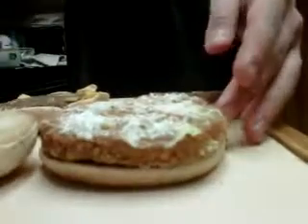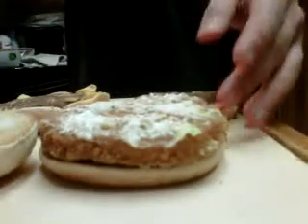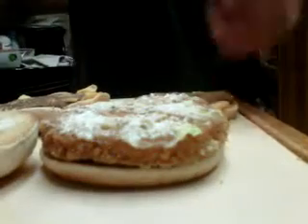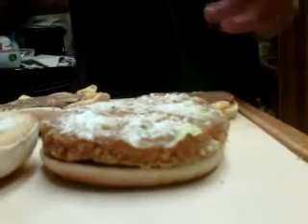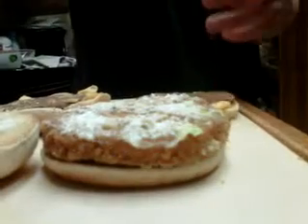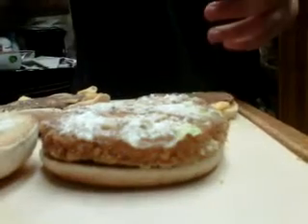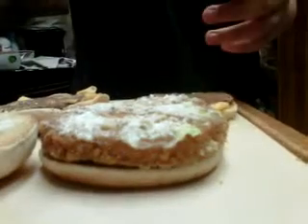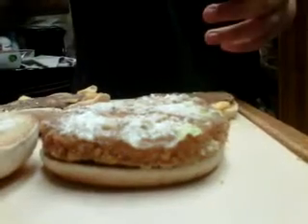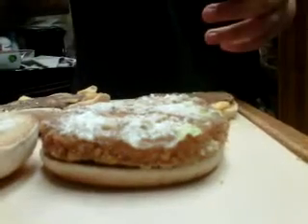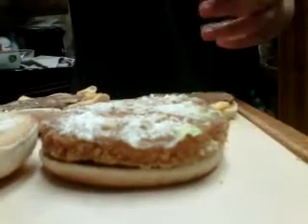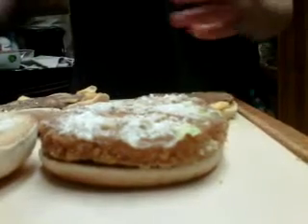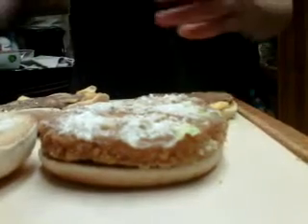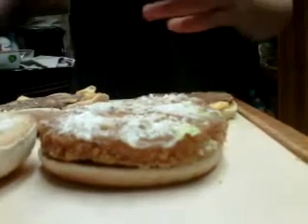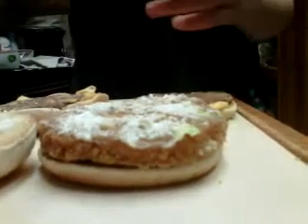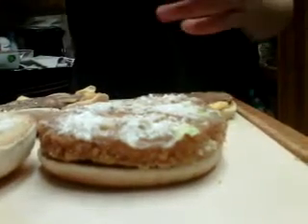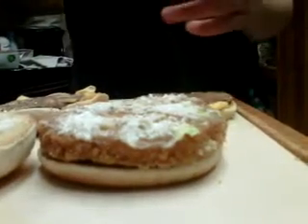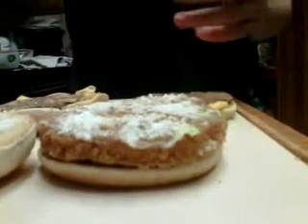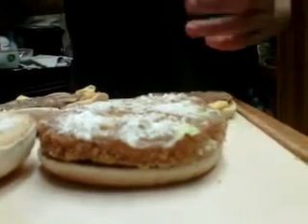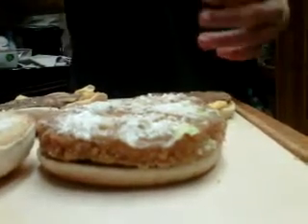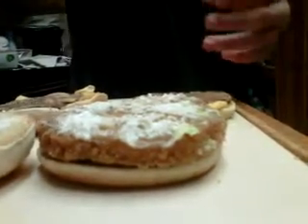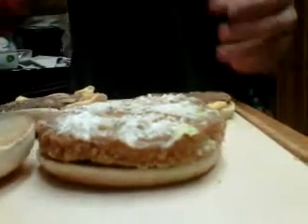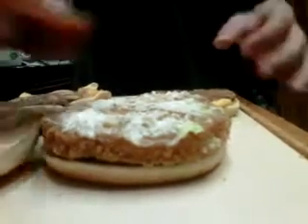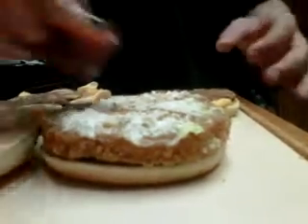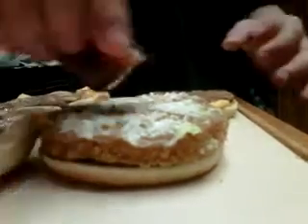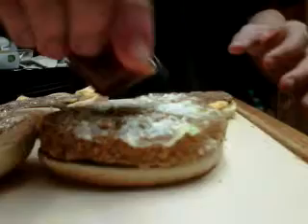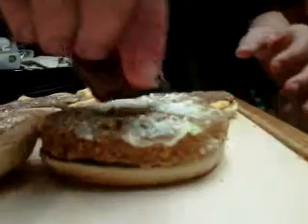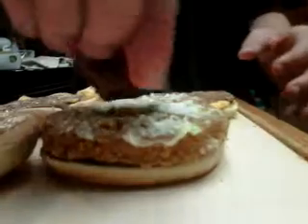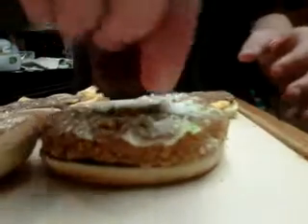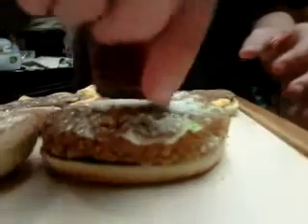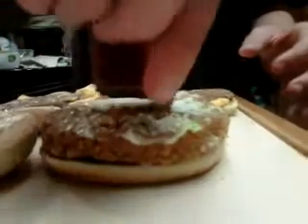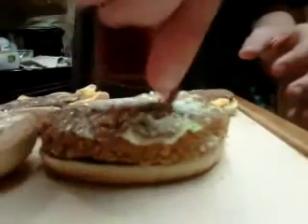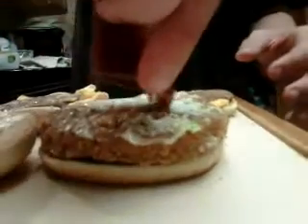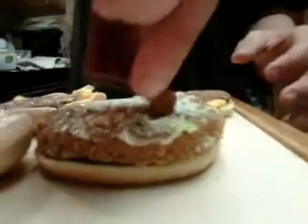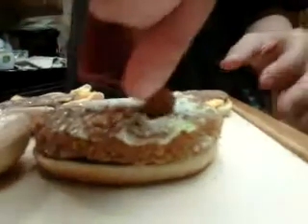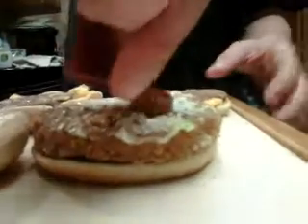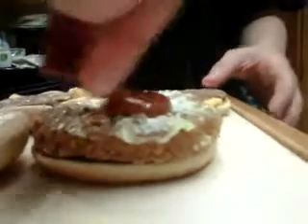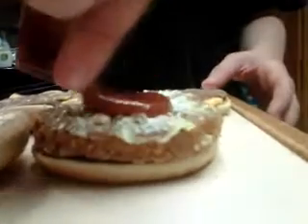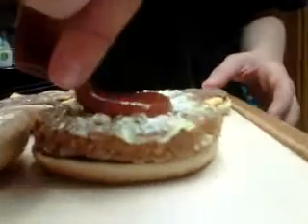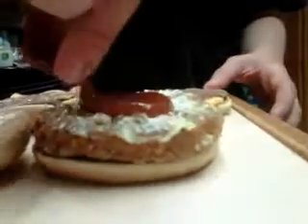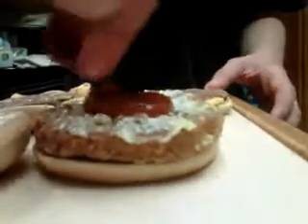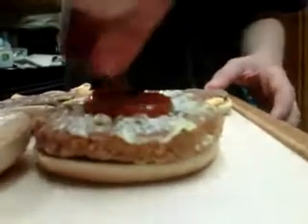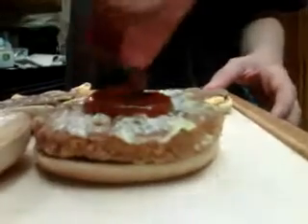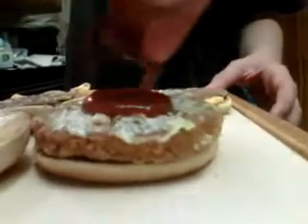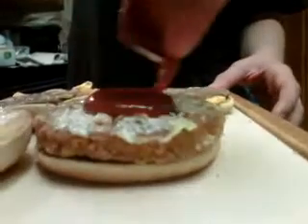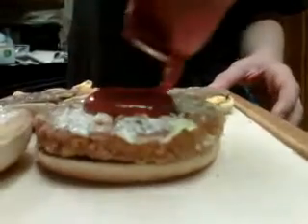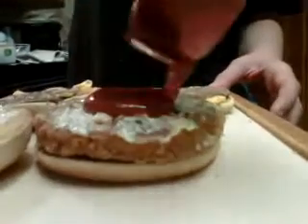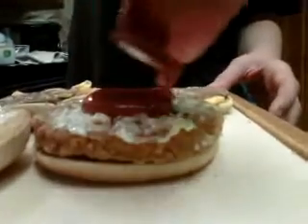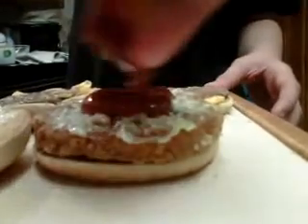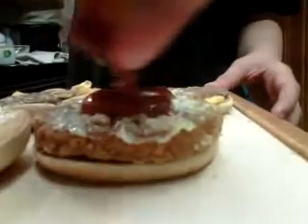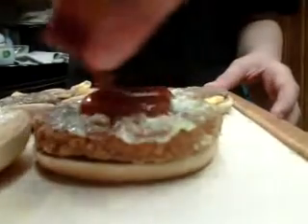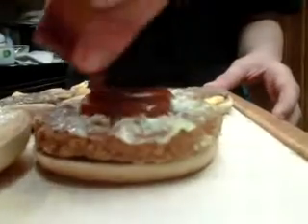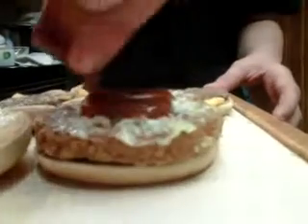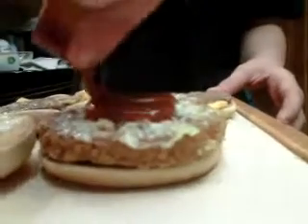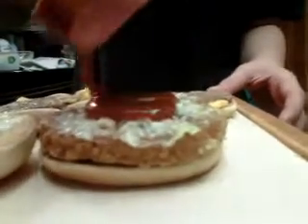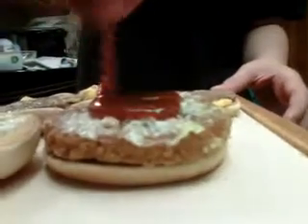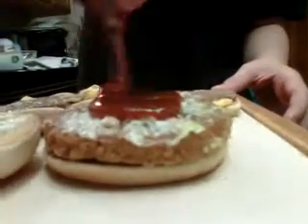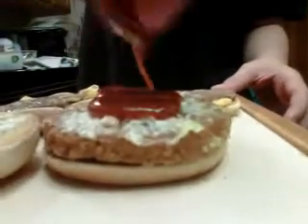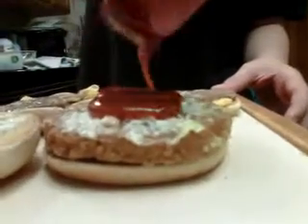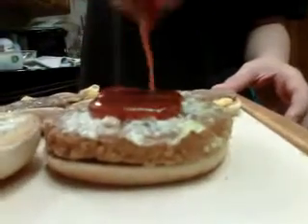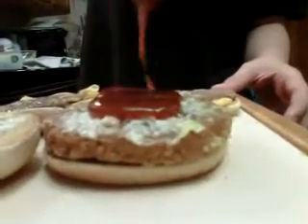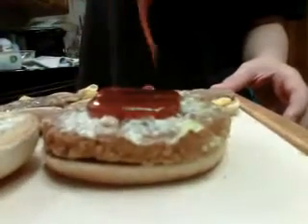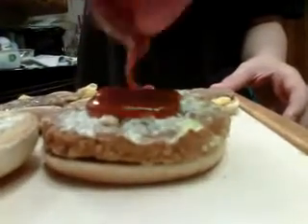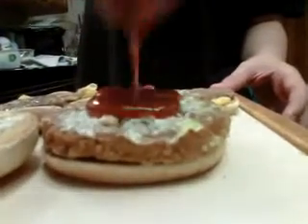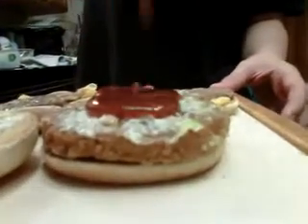You get yourself some barbecue sauce. Pour that barbecue sauce all over that nice McChicken.